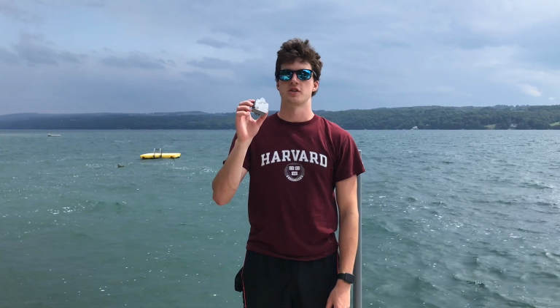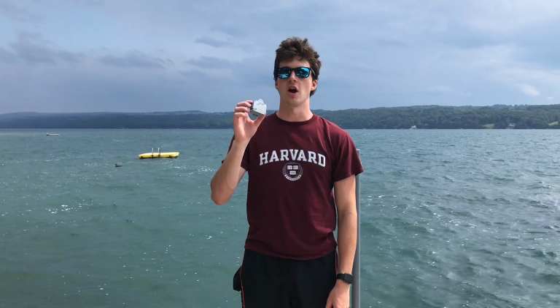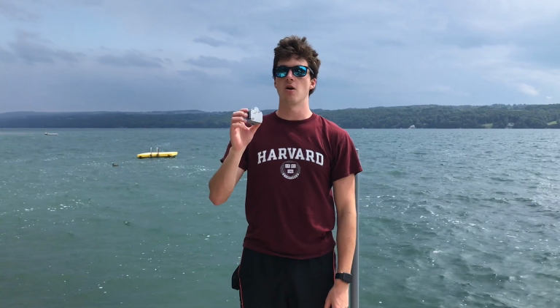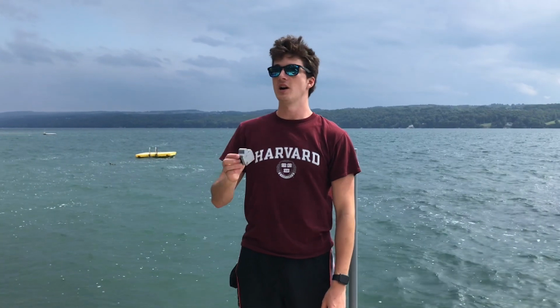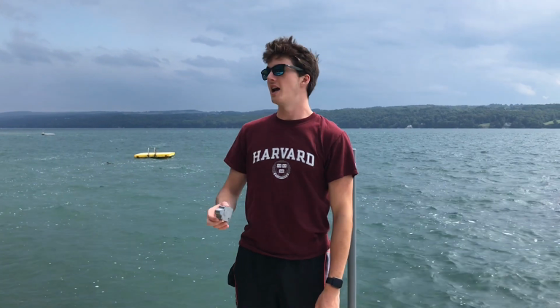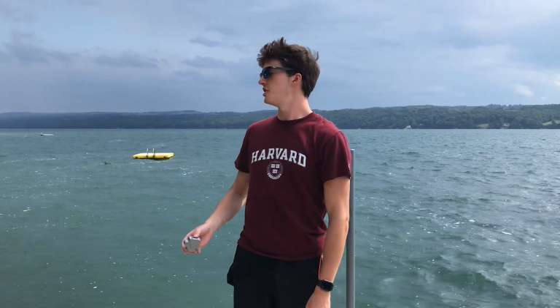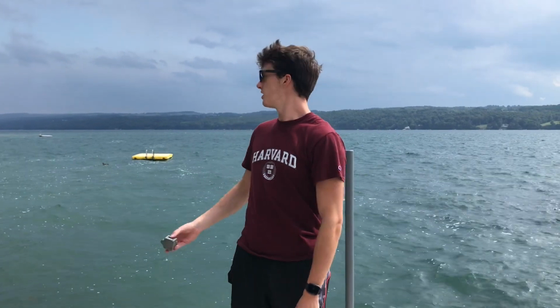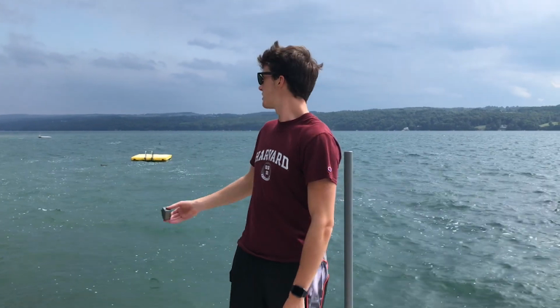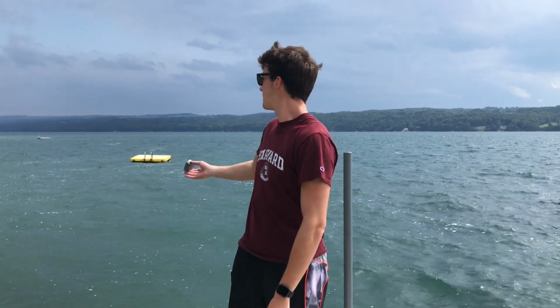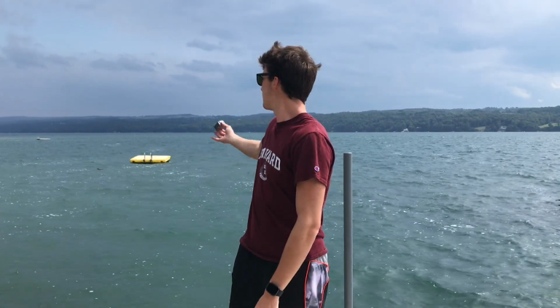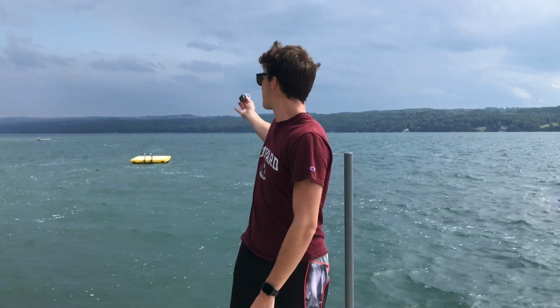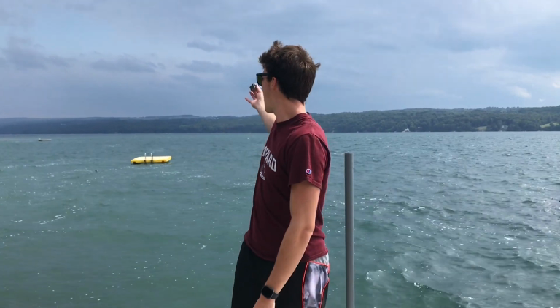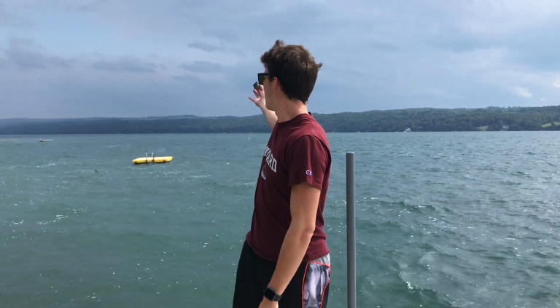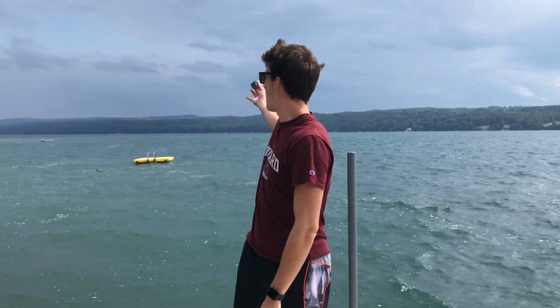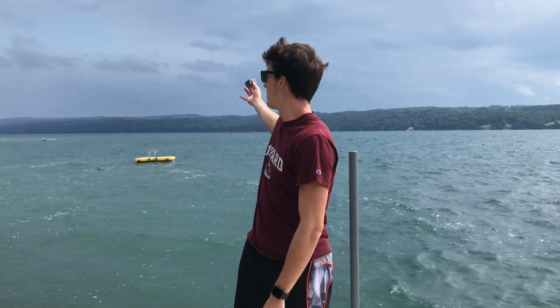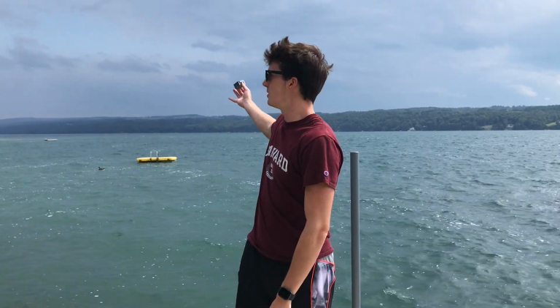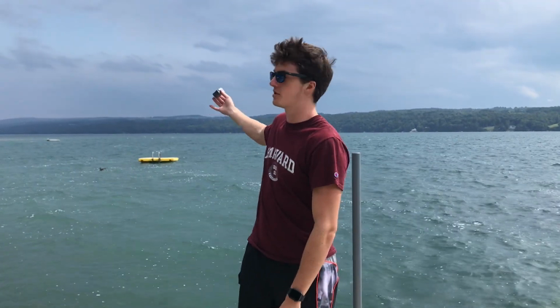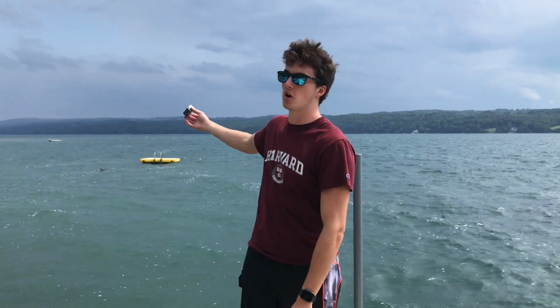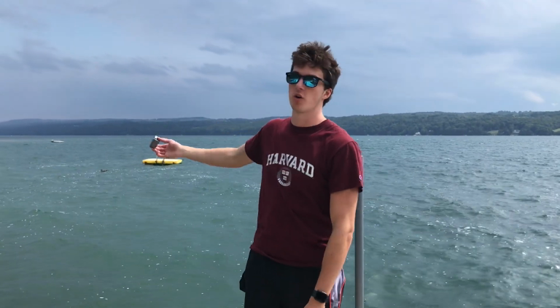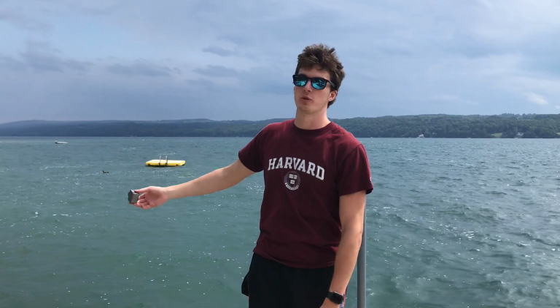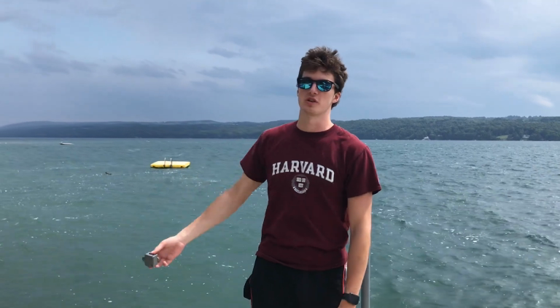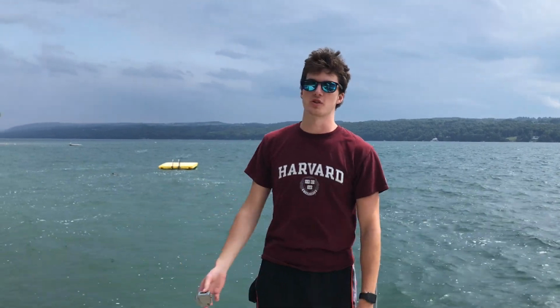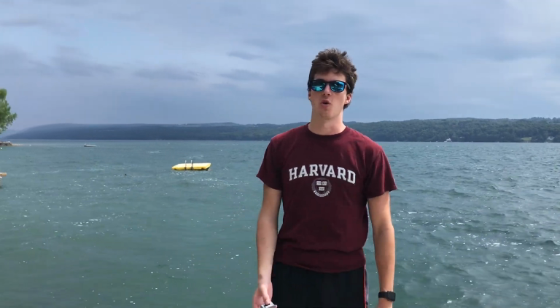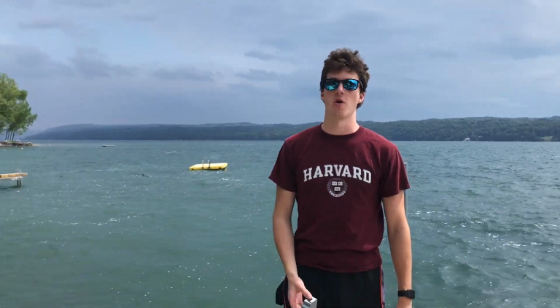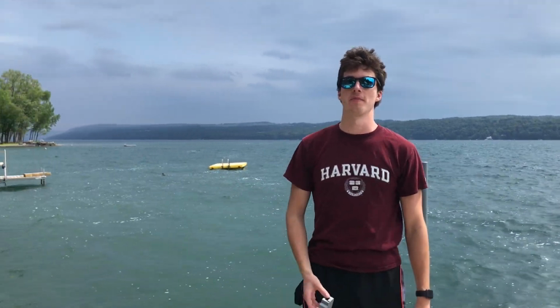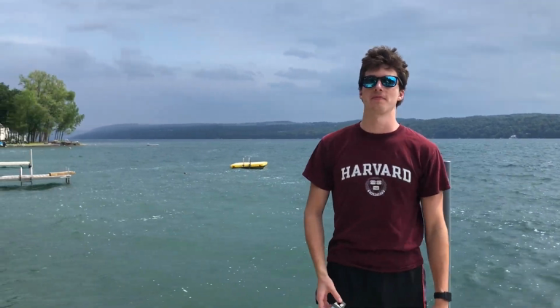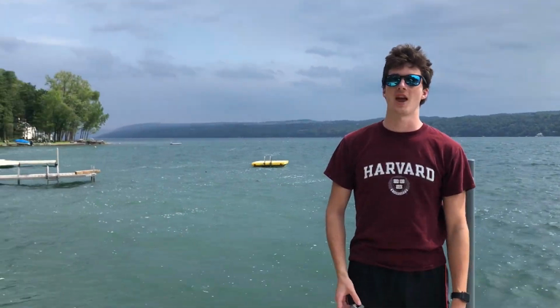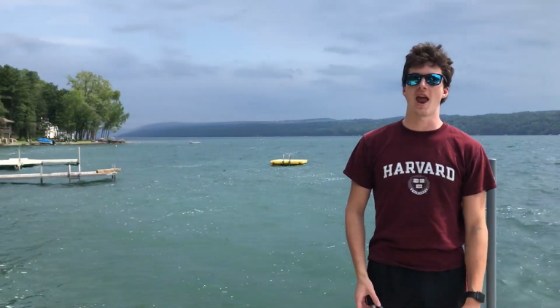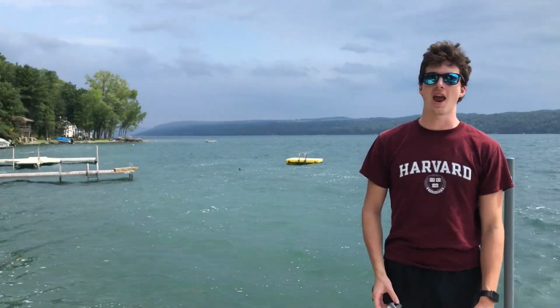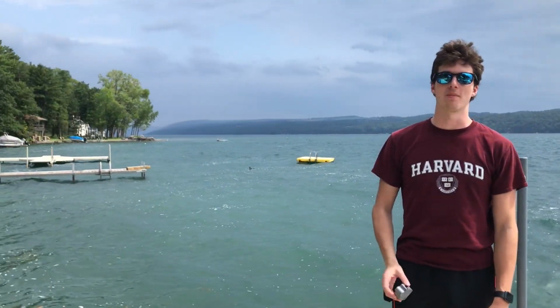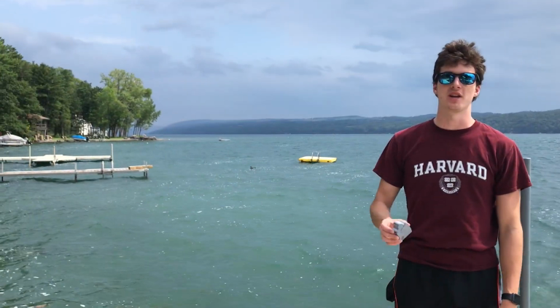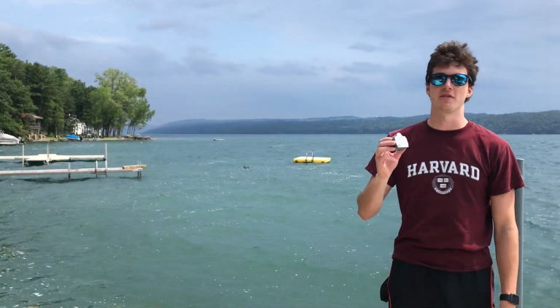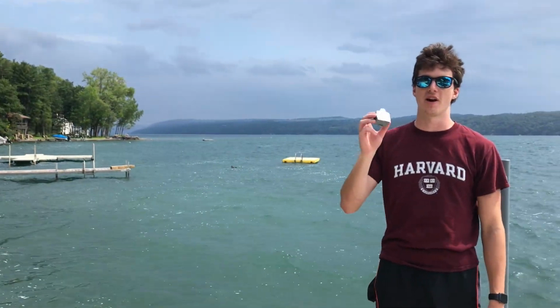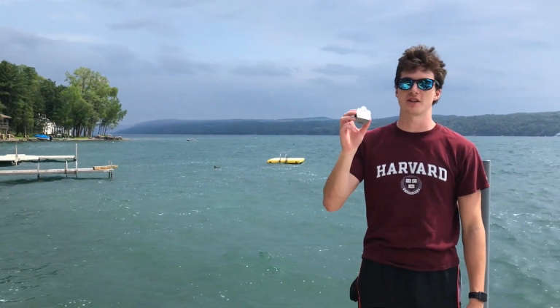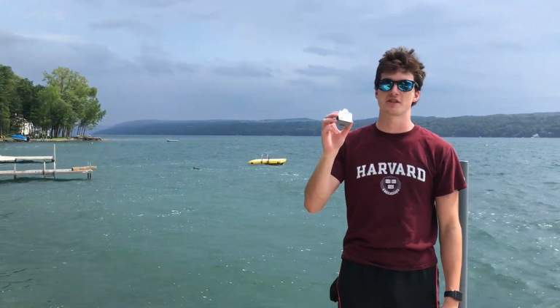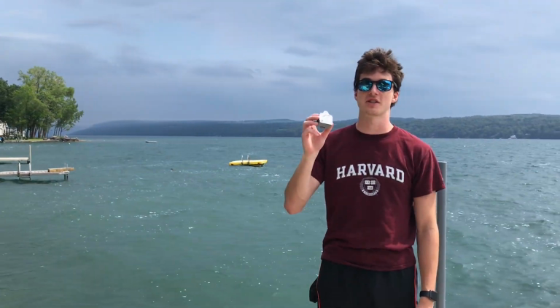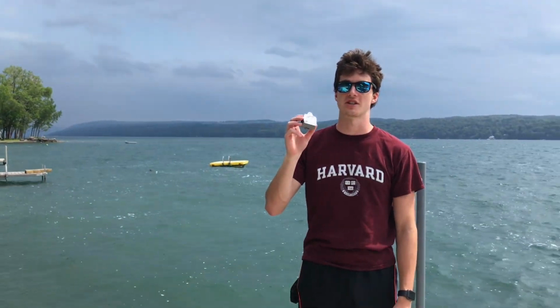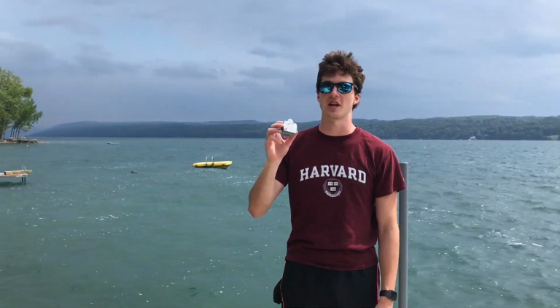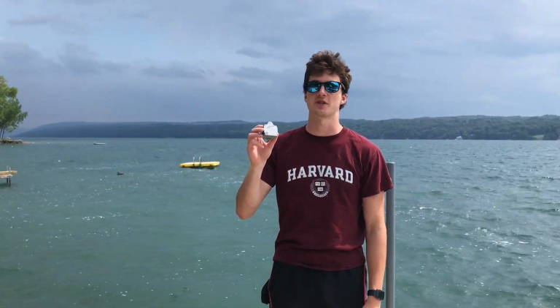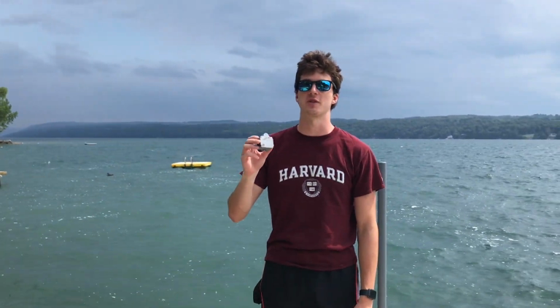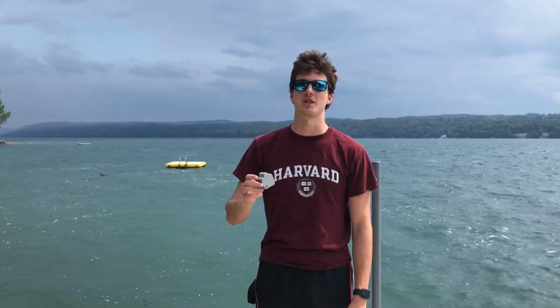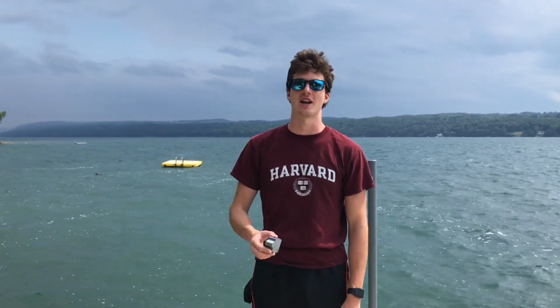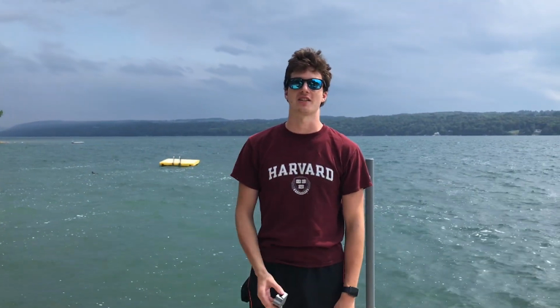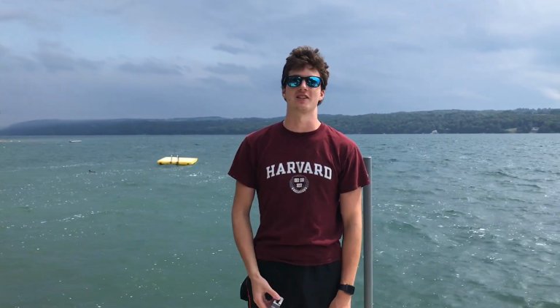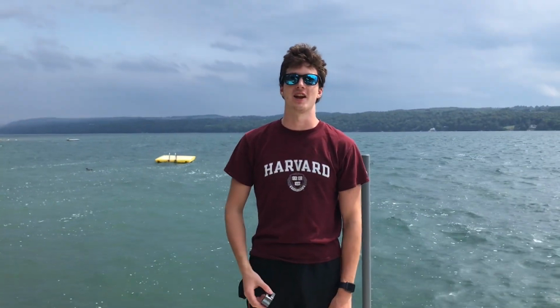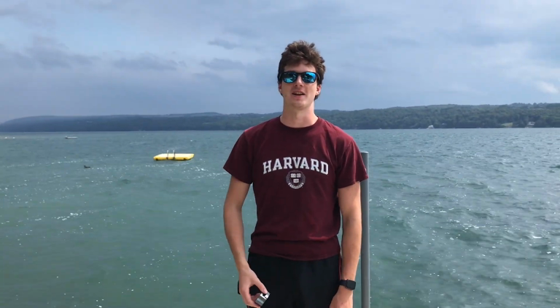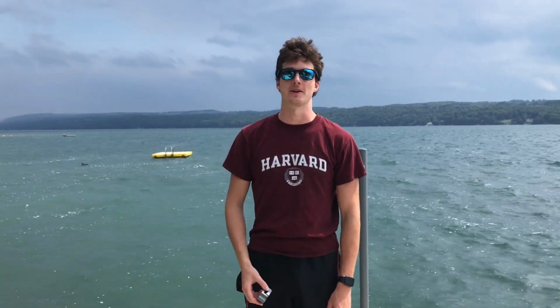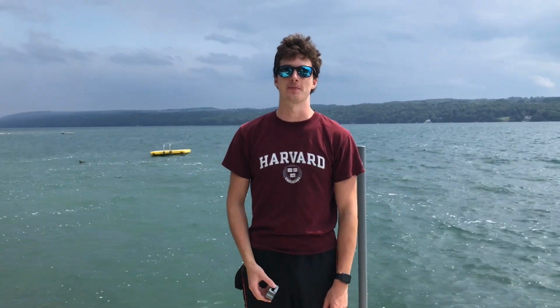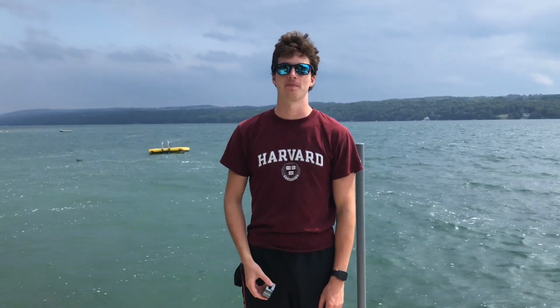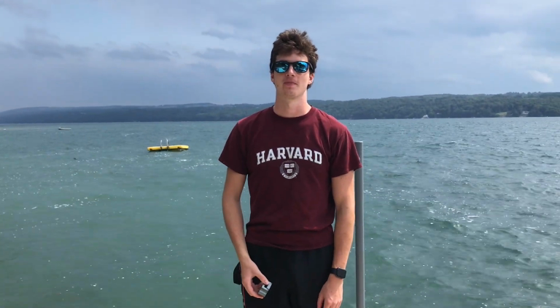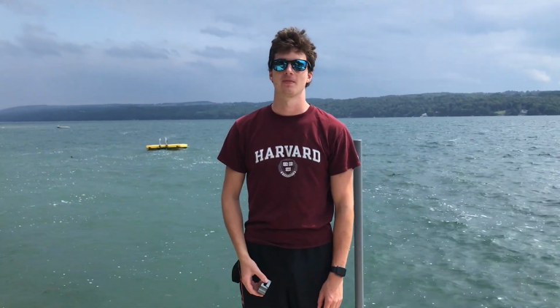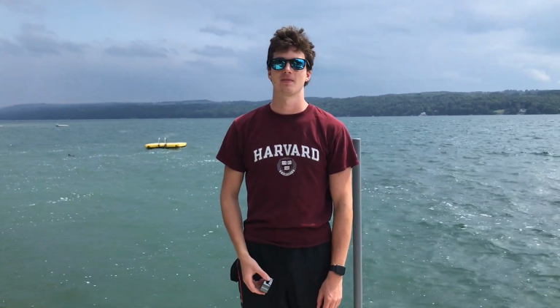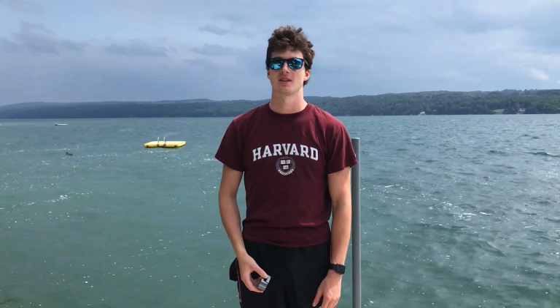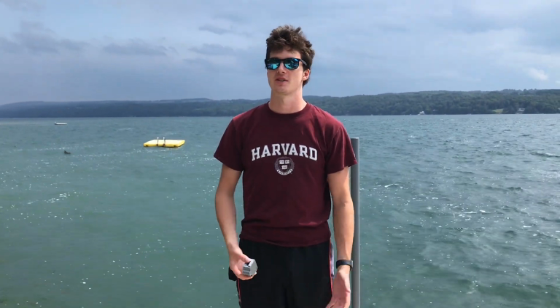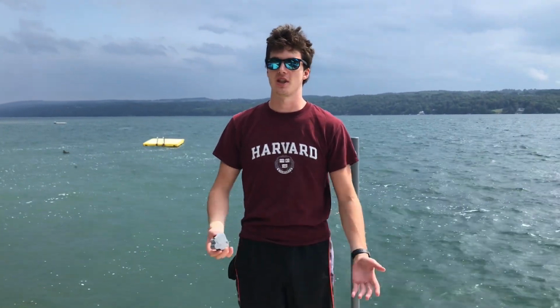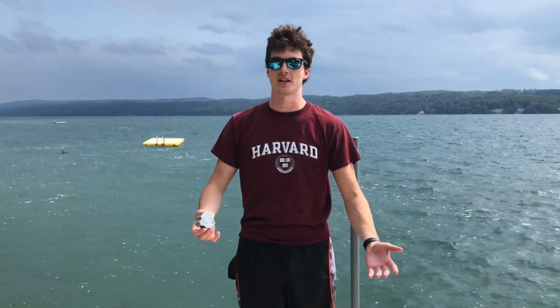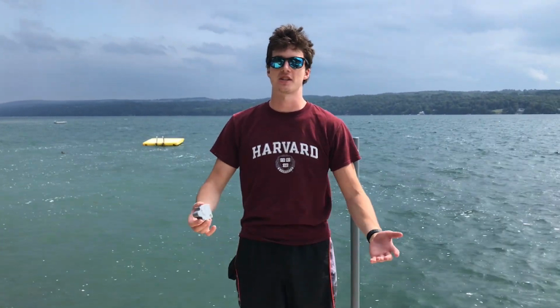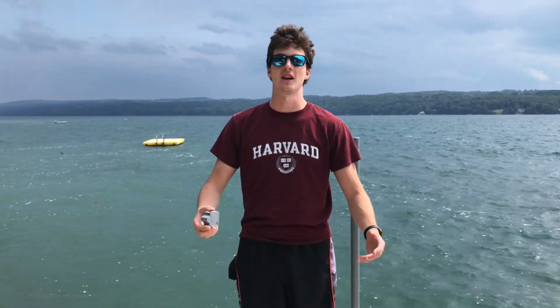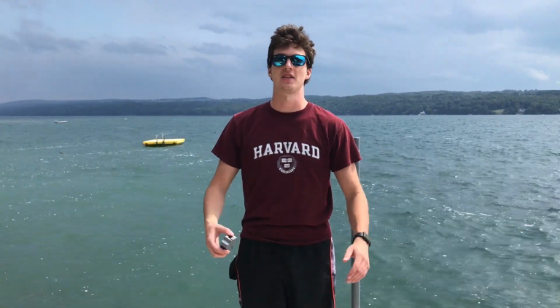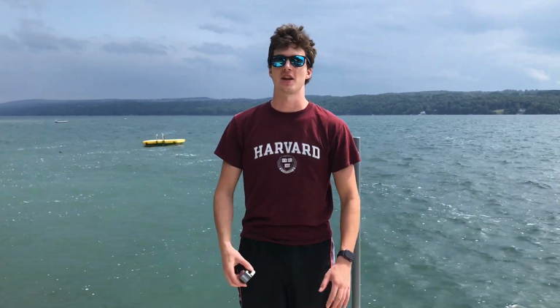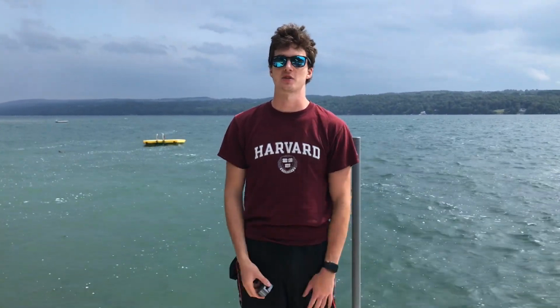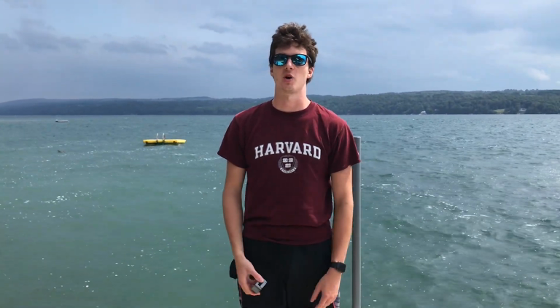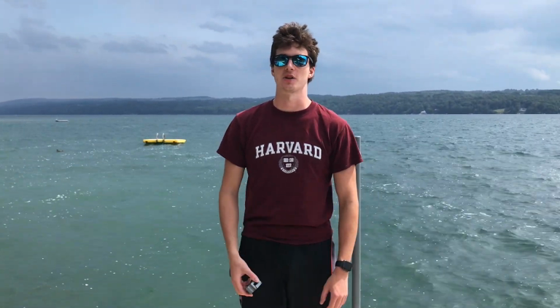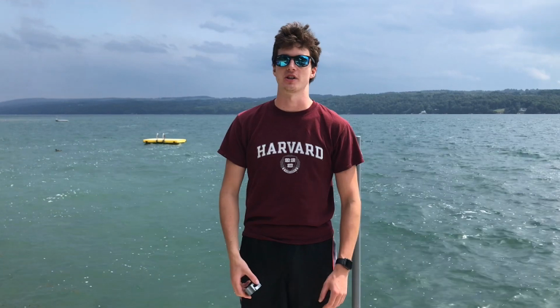As you can see, the sky behind me is dark with a storm, and my device successfully detected lightning. So that's it — thanks for watching.